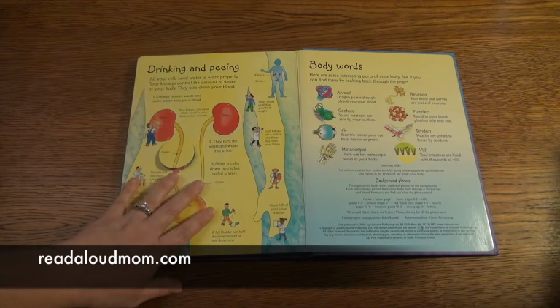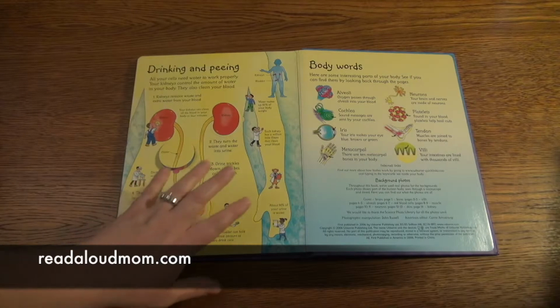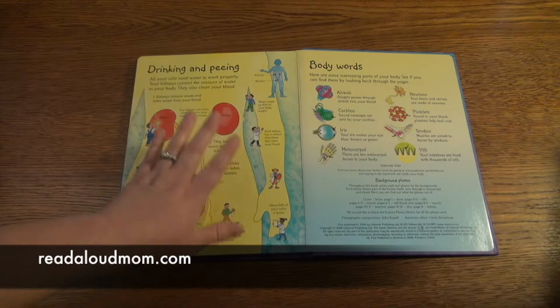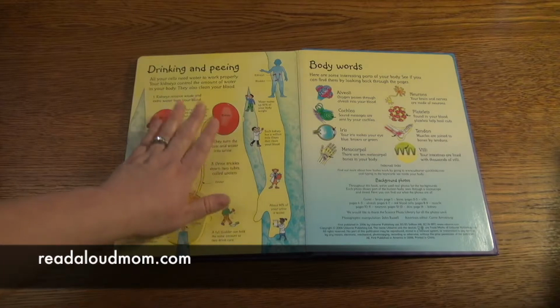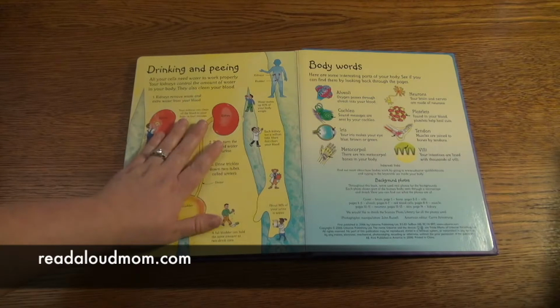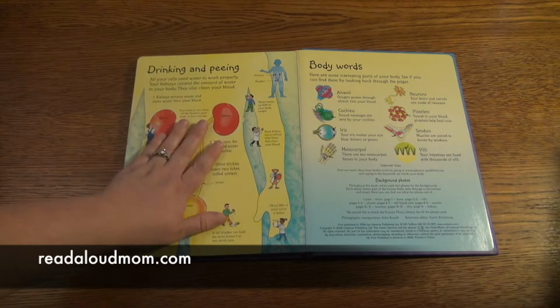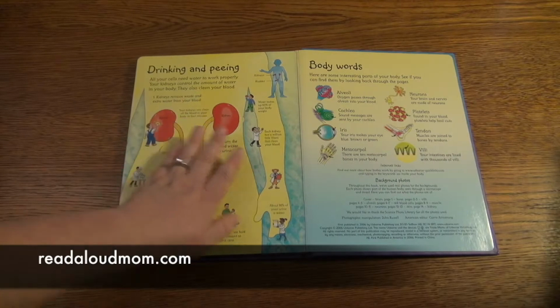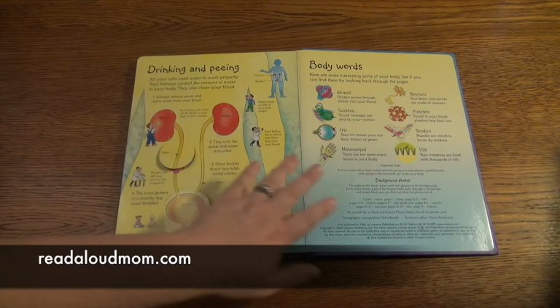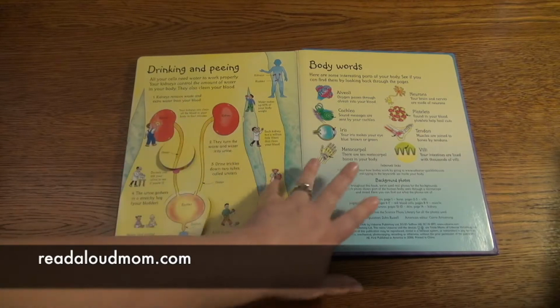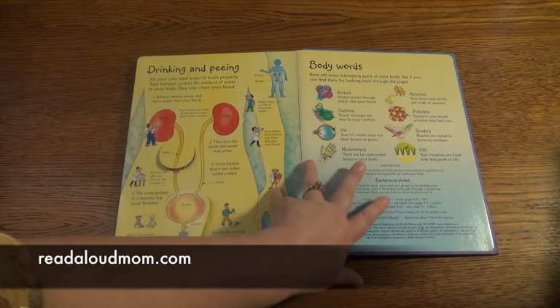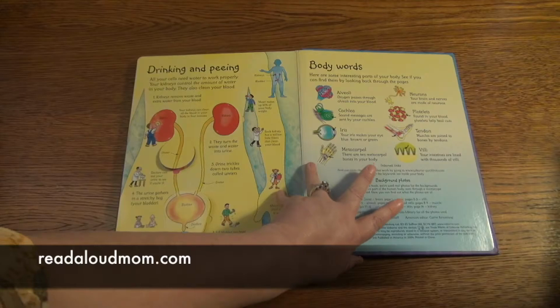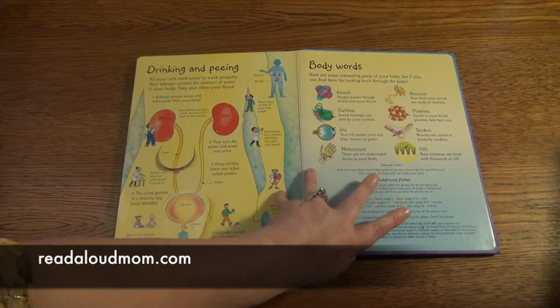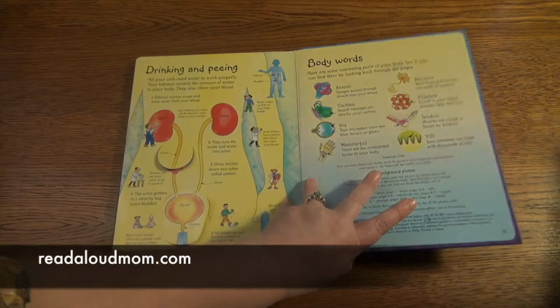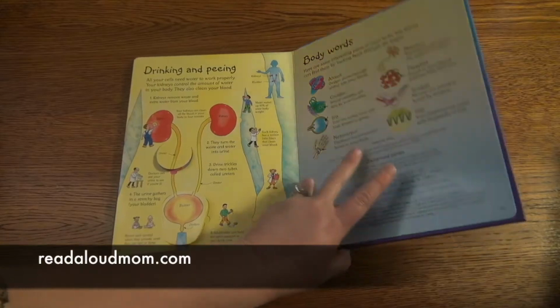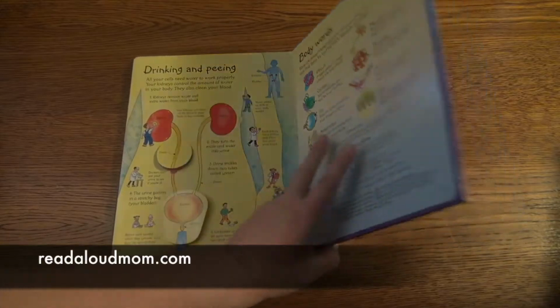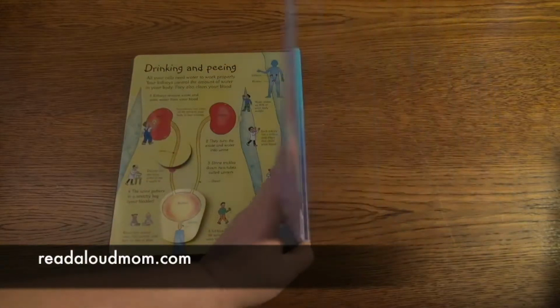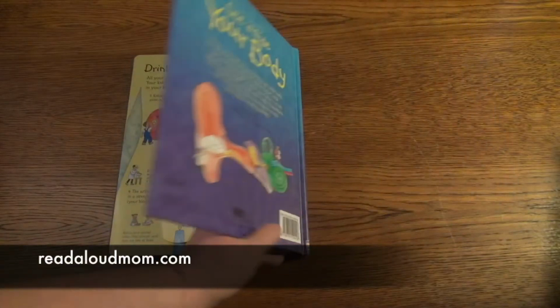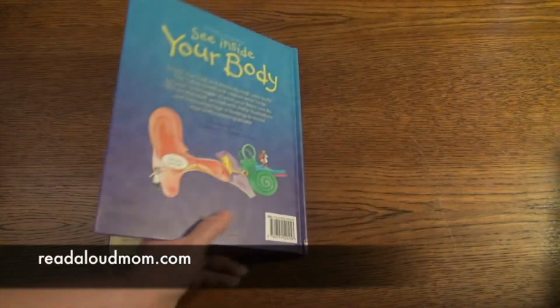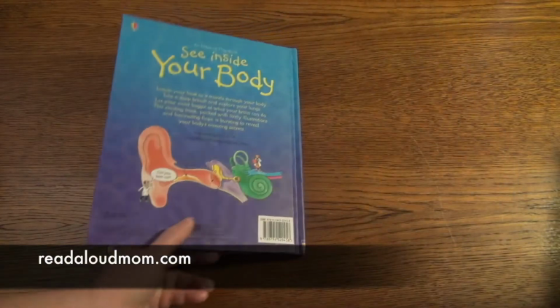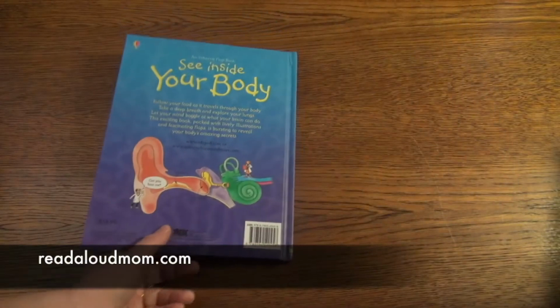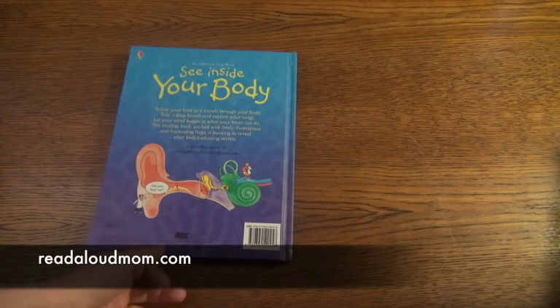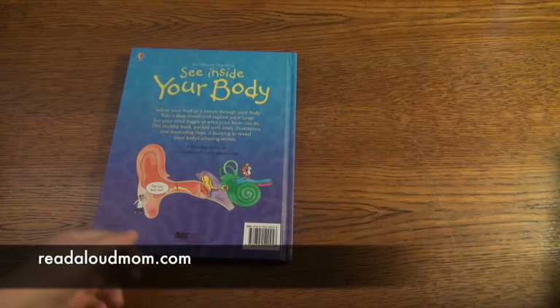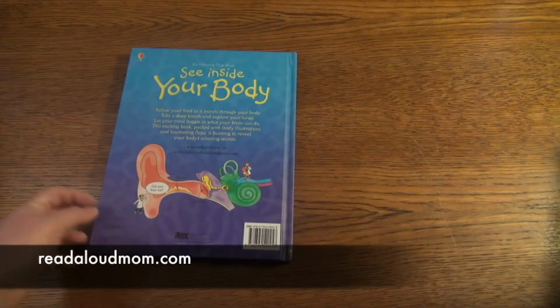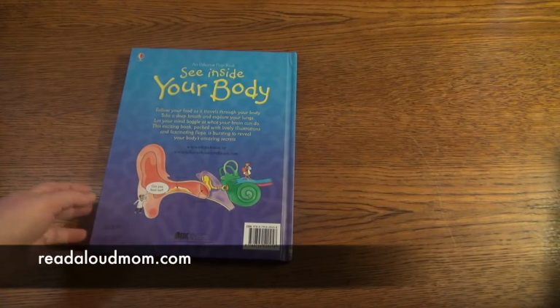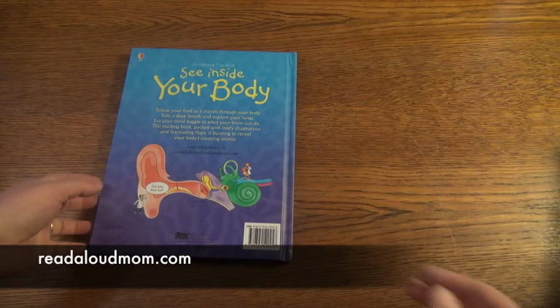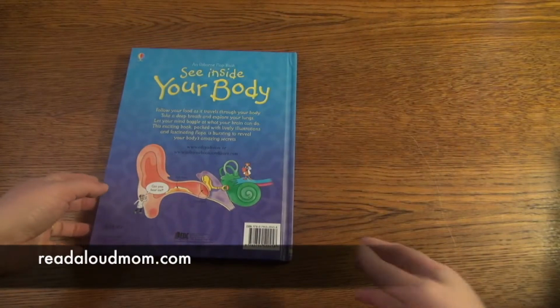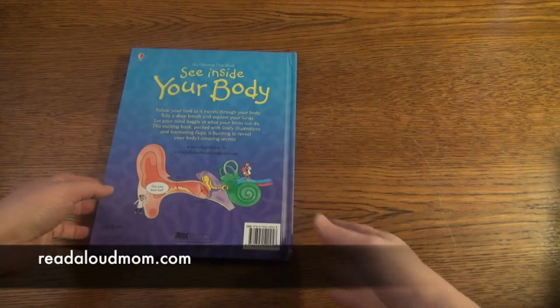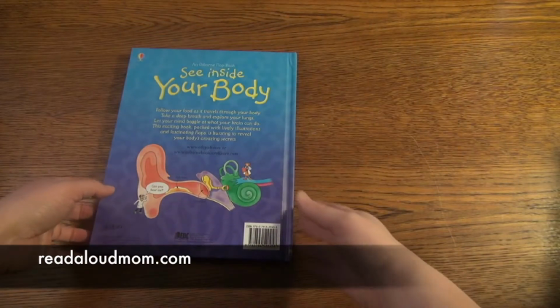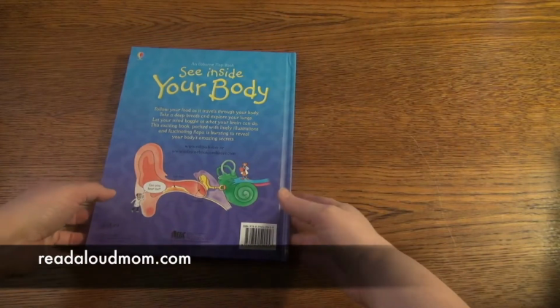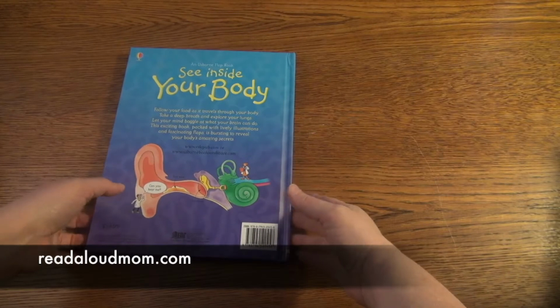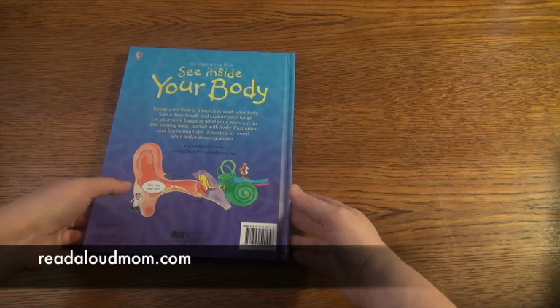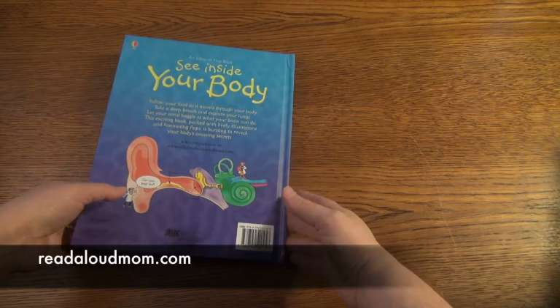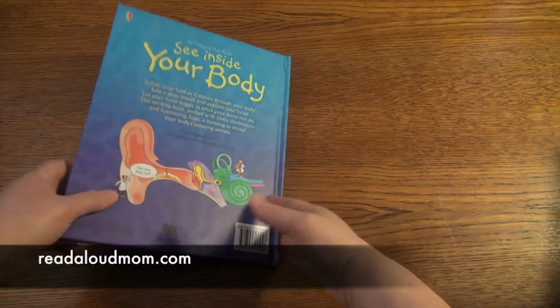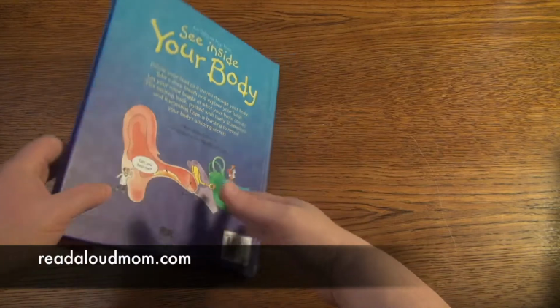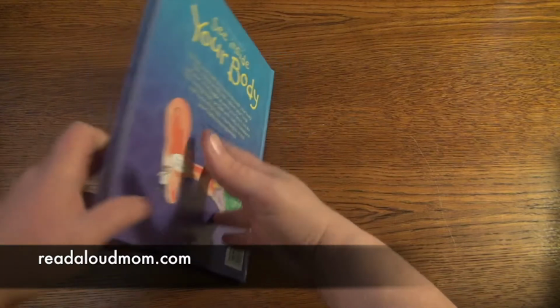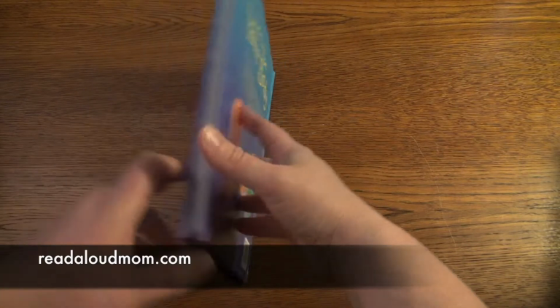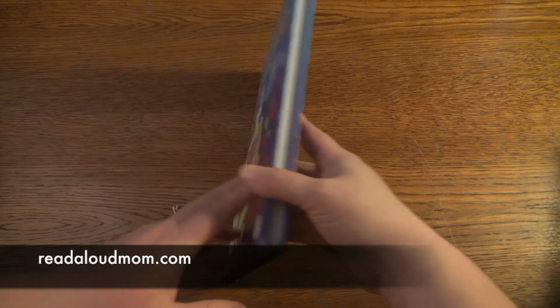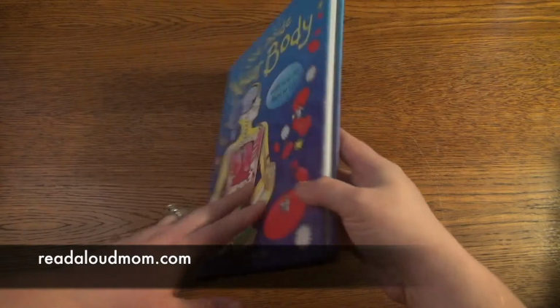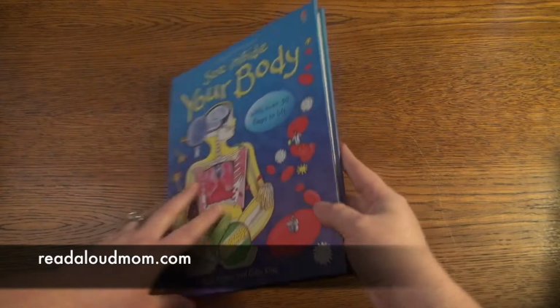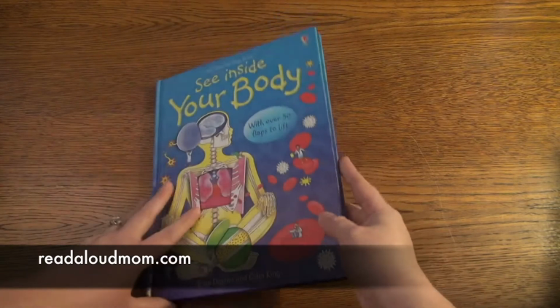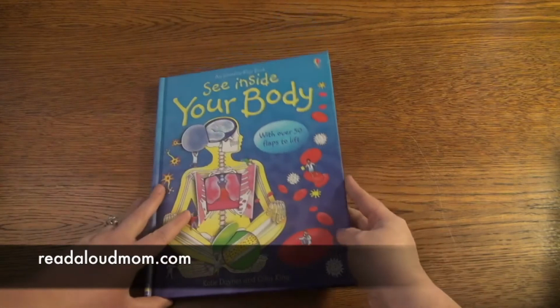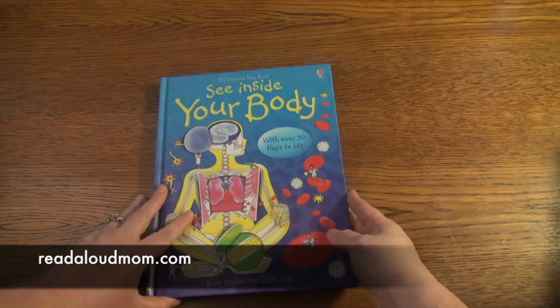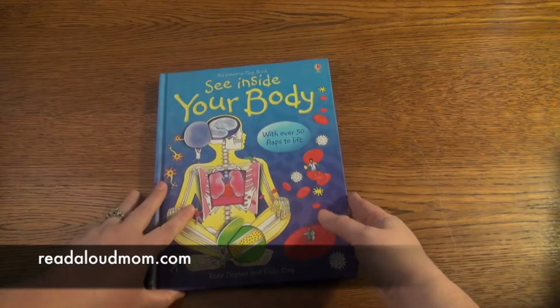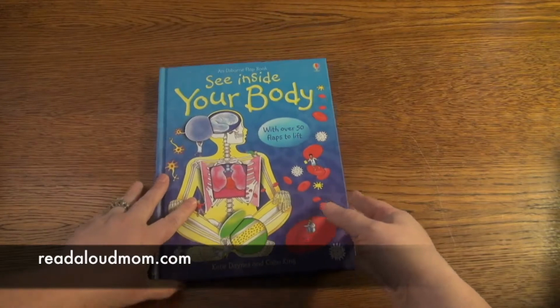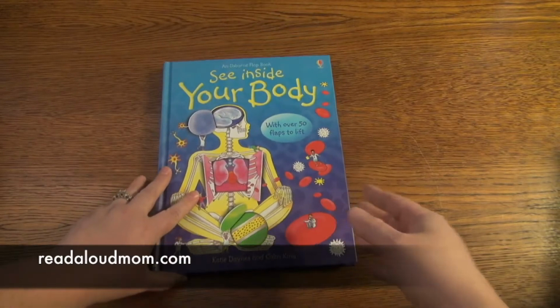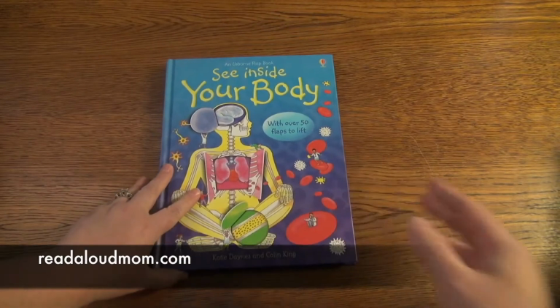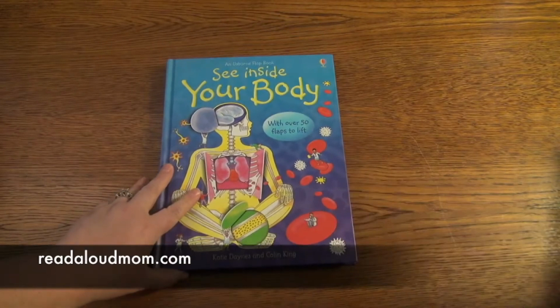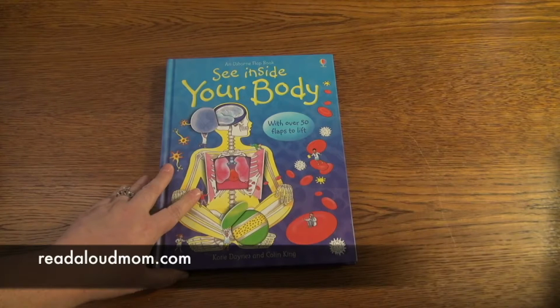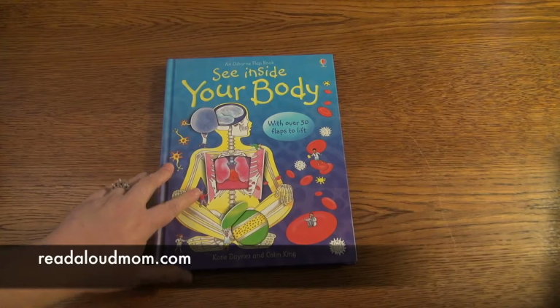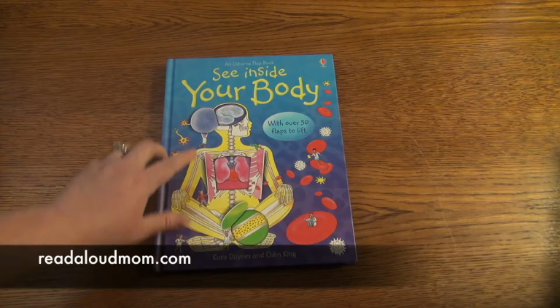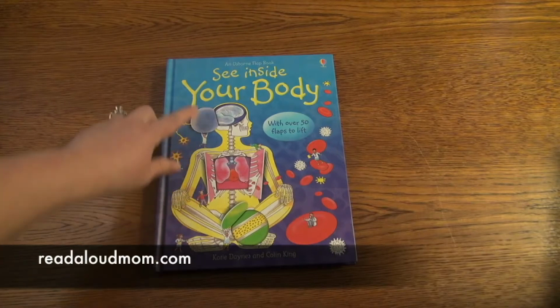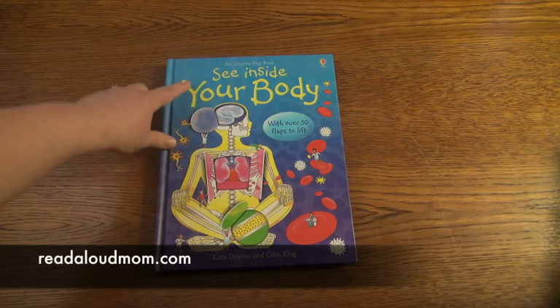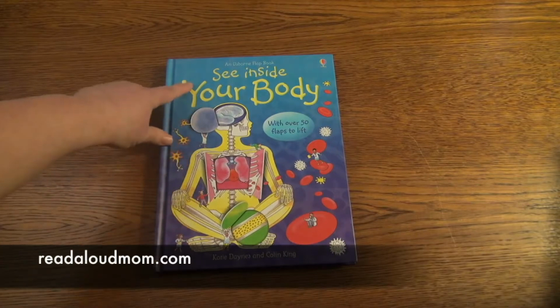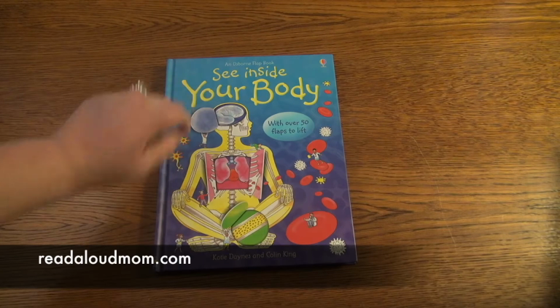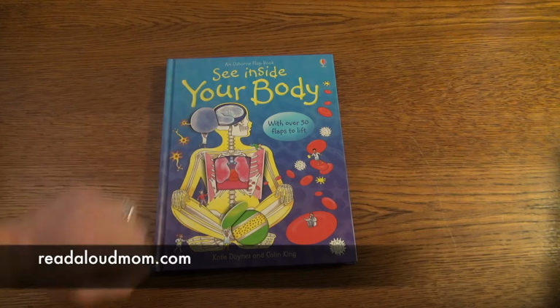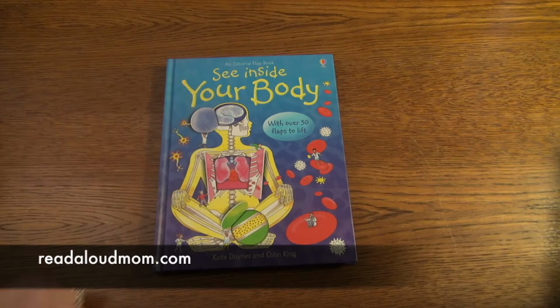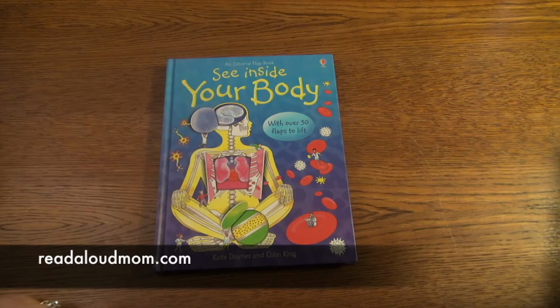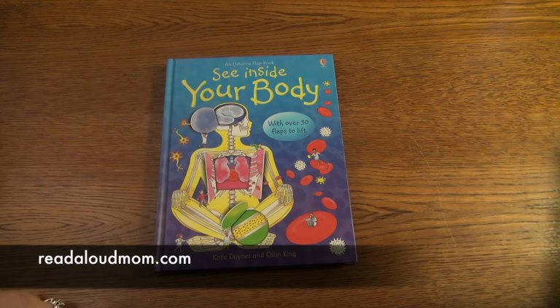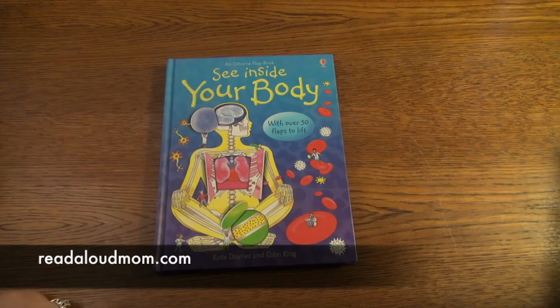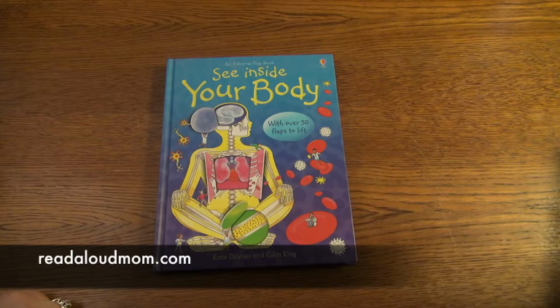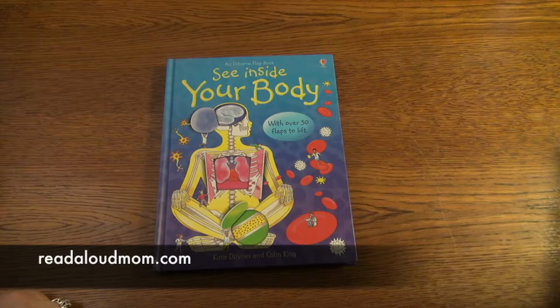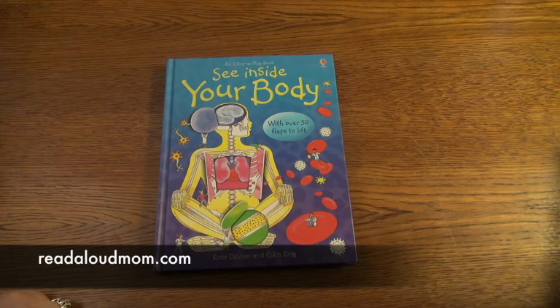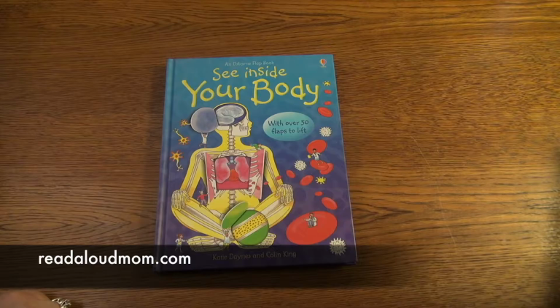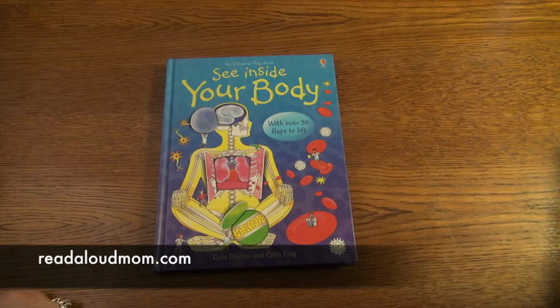It's a really fascinating book for children, very, very popular. Again, this is See Inside Your Body.